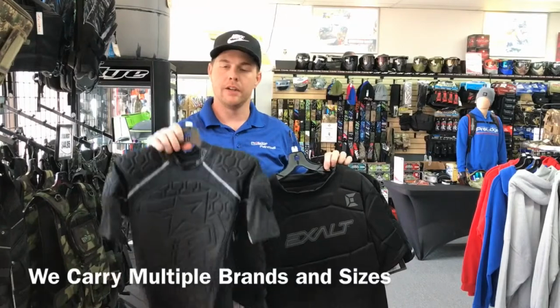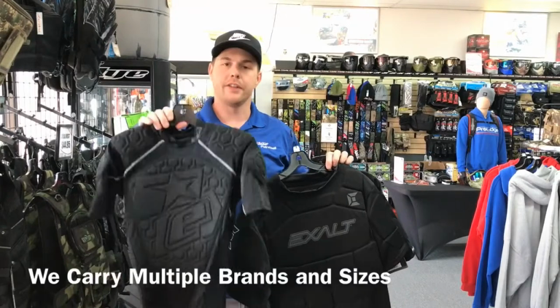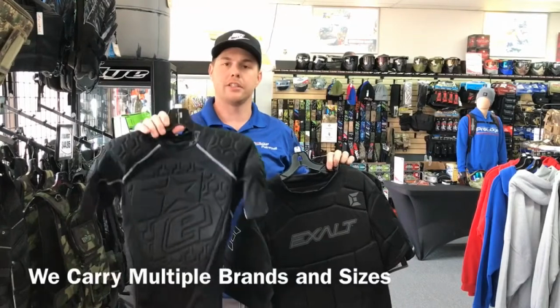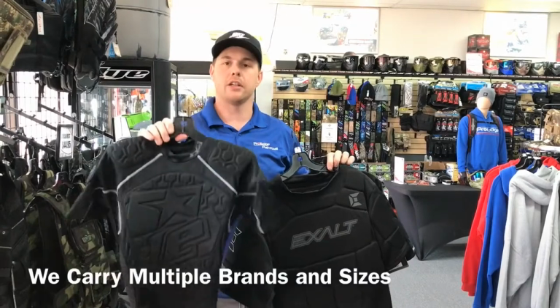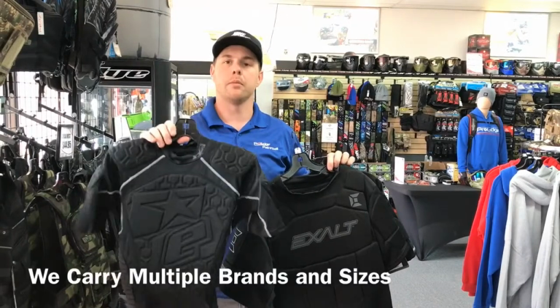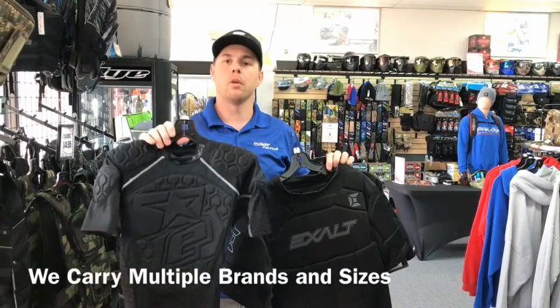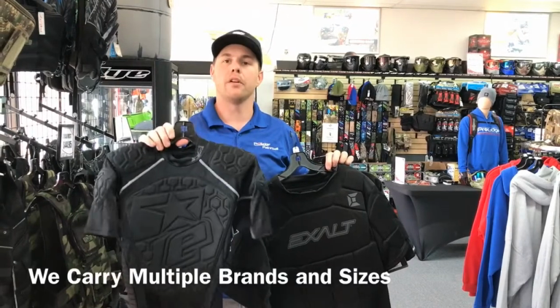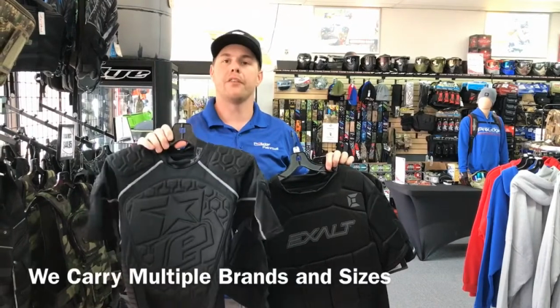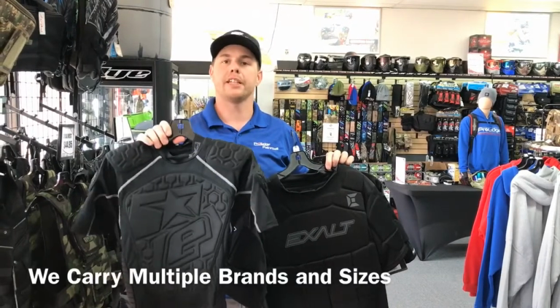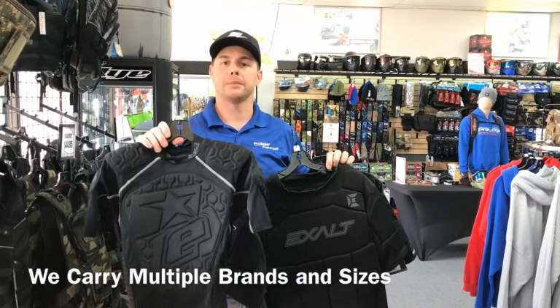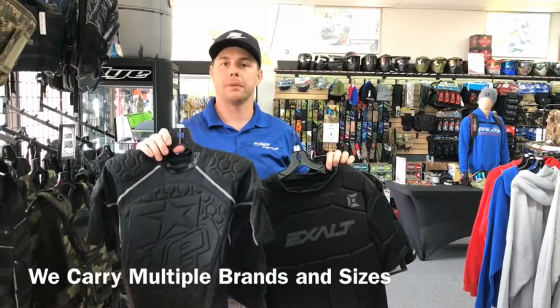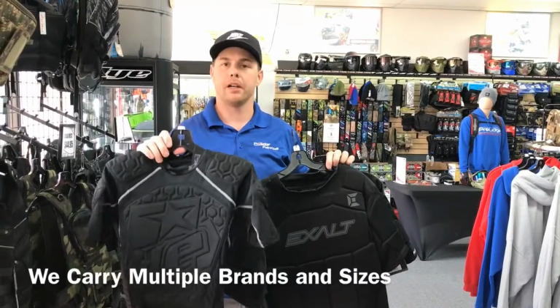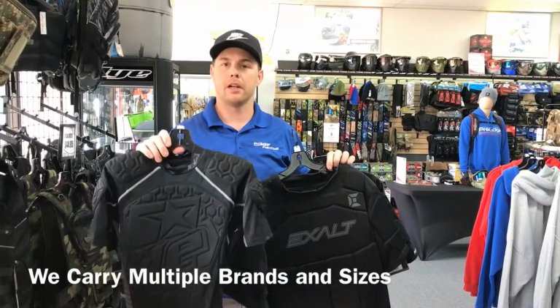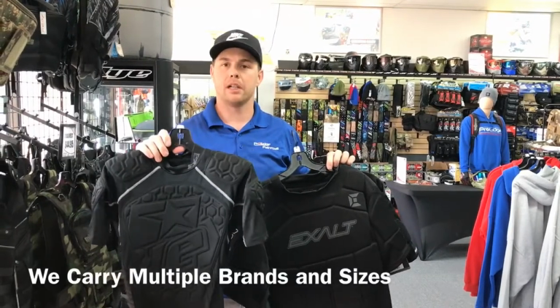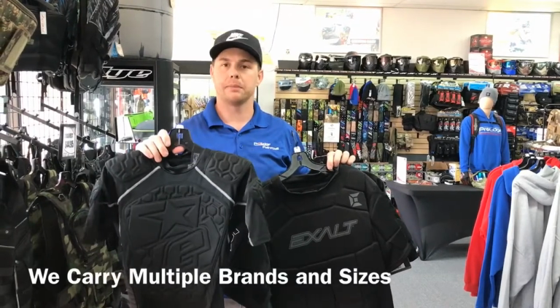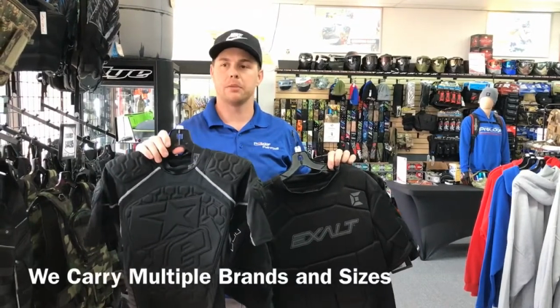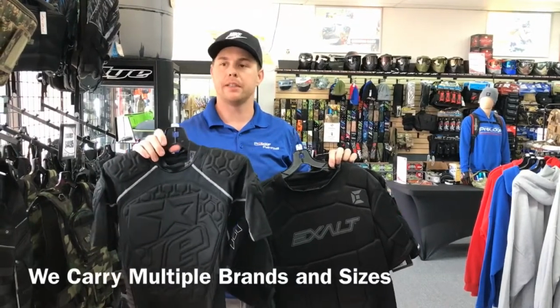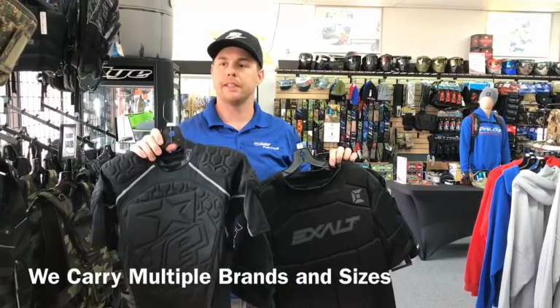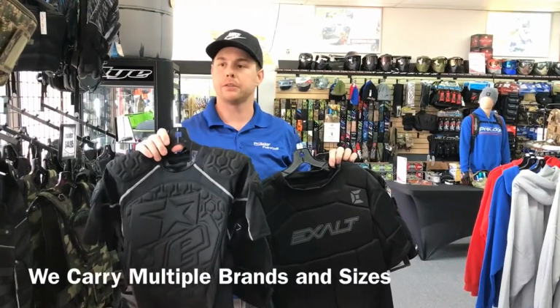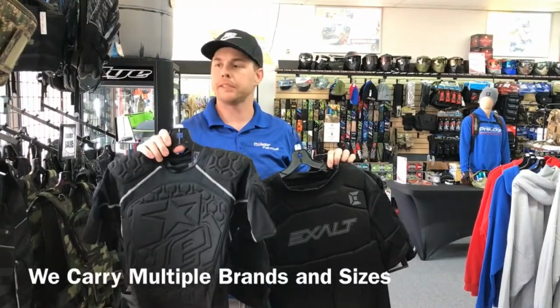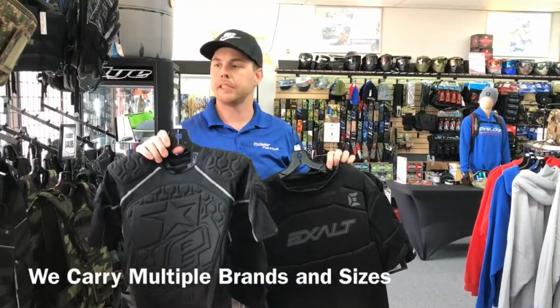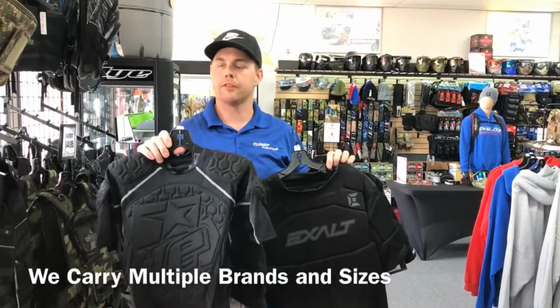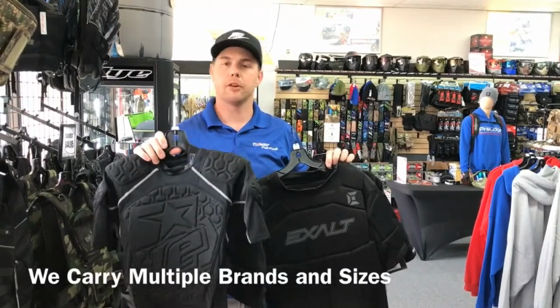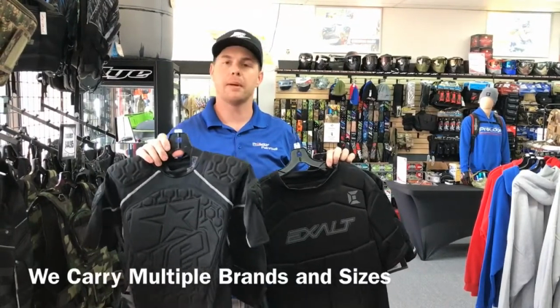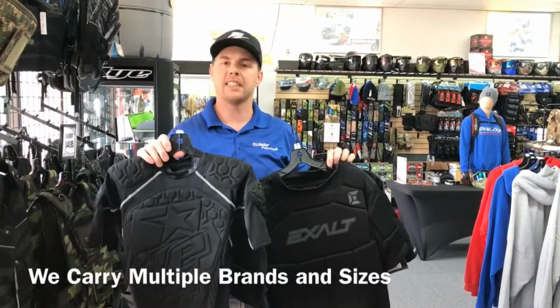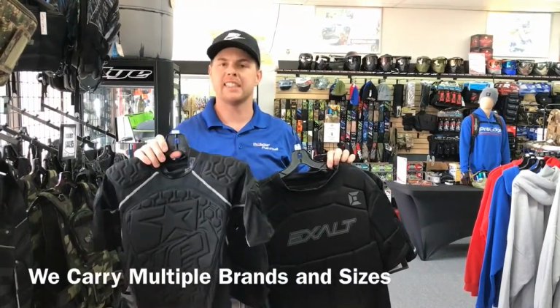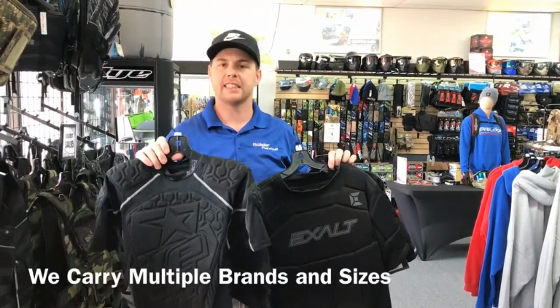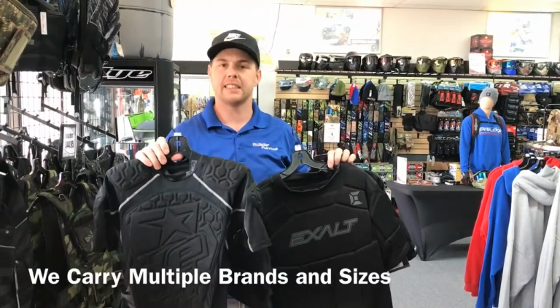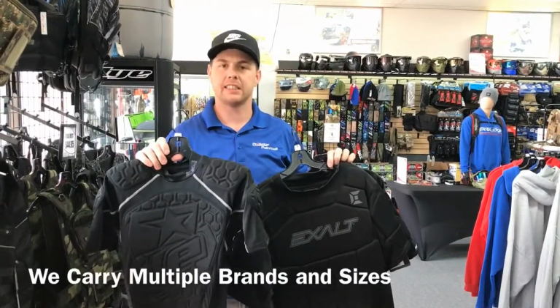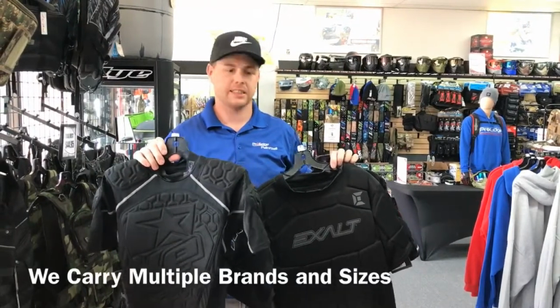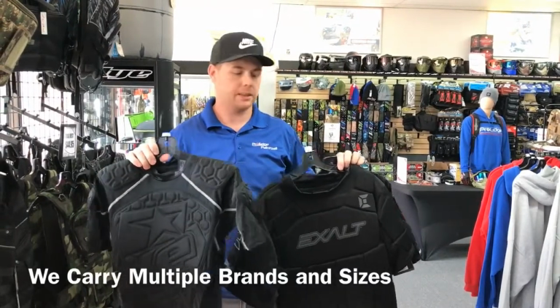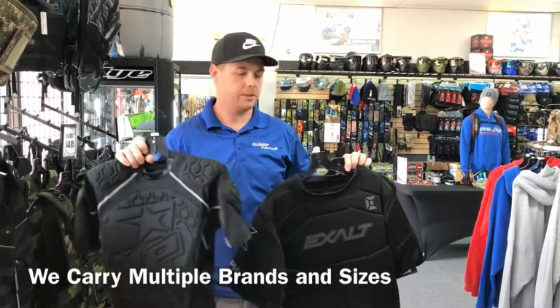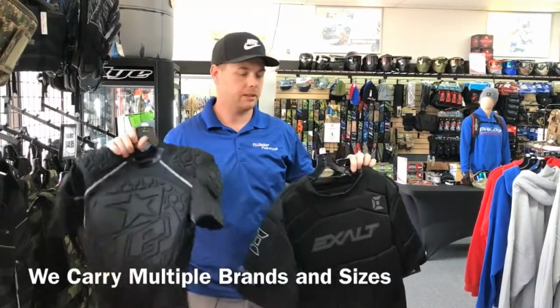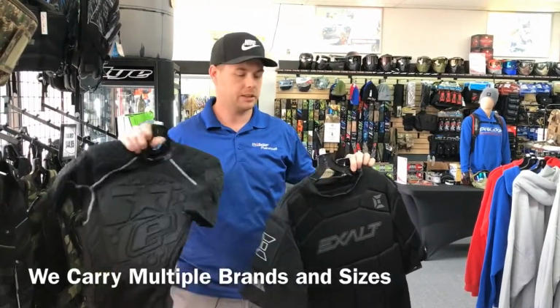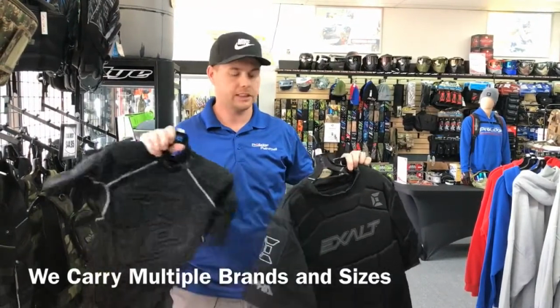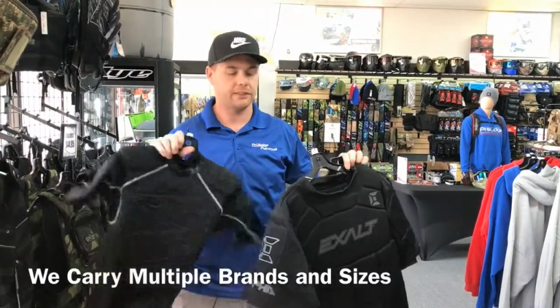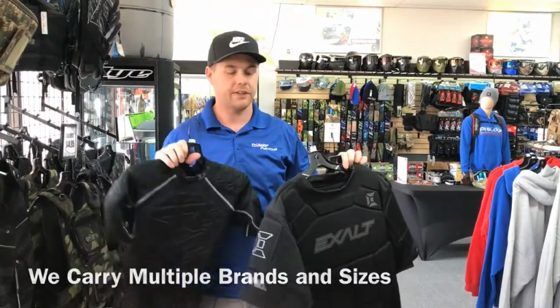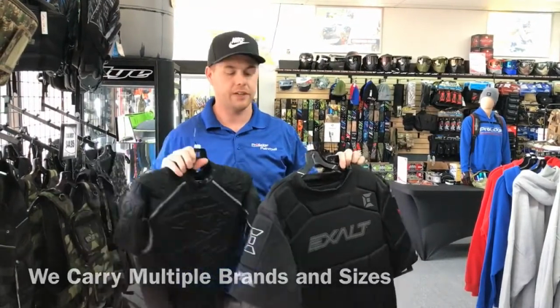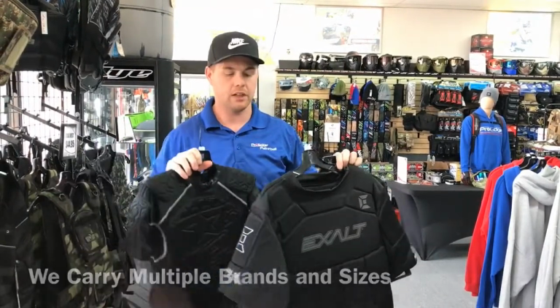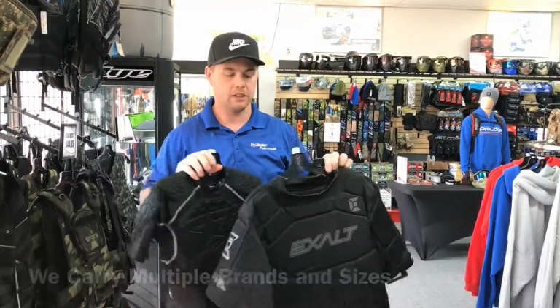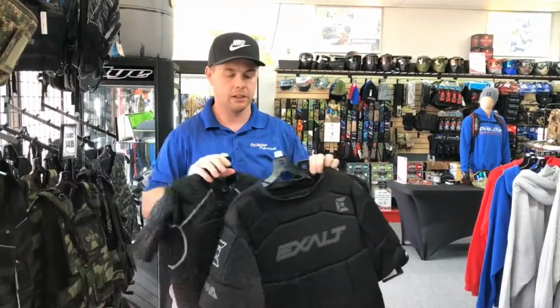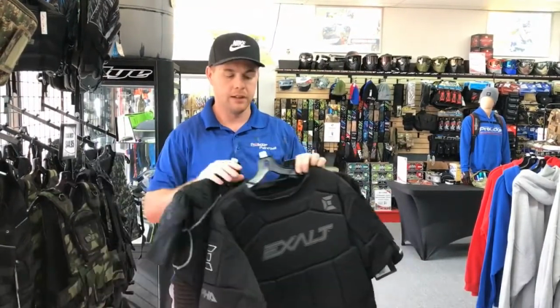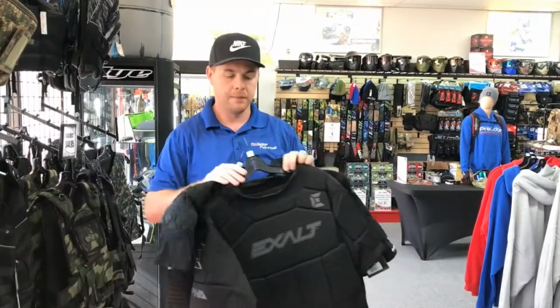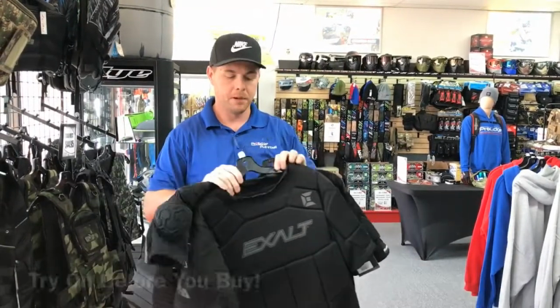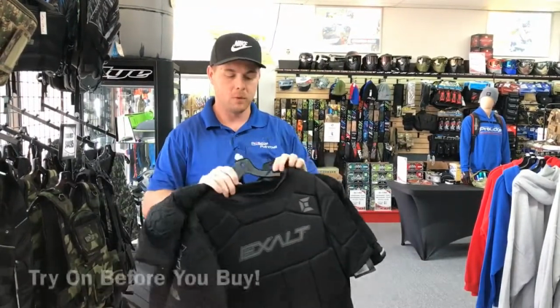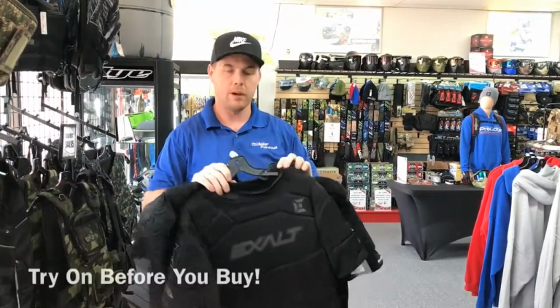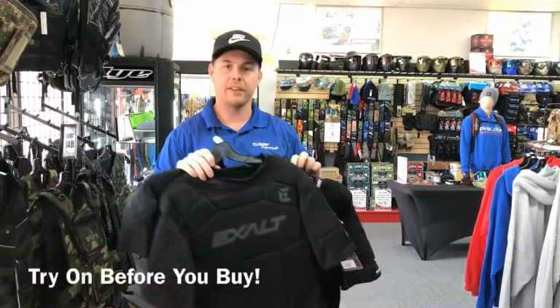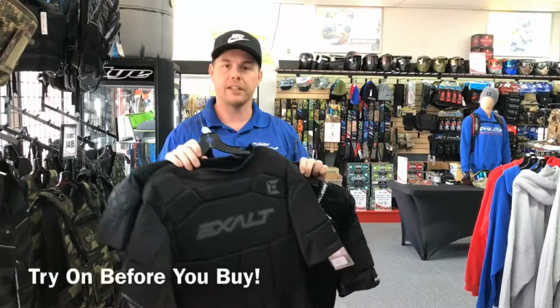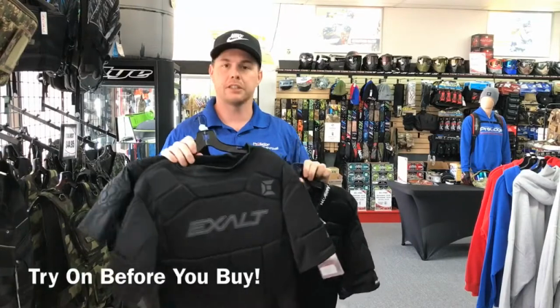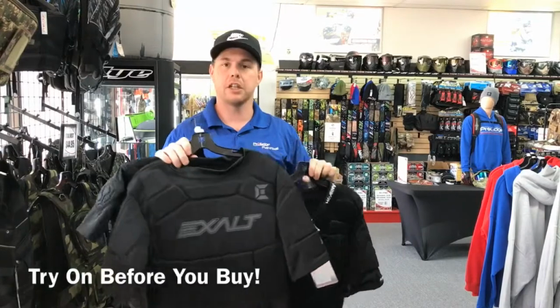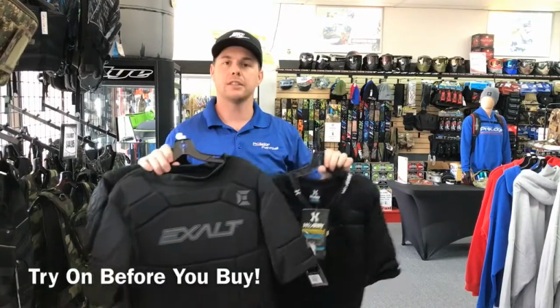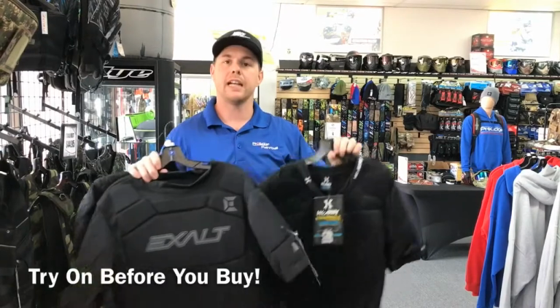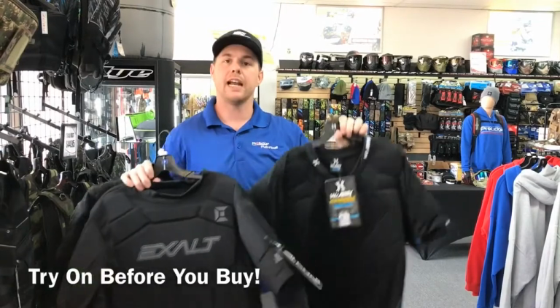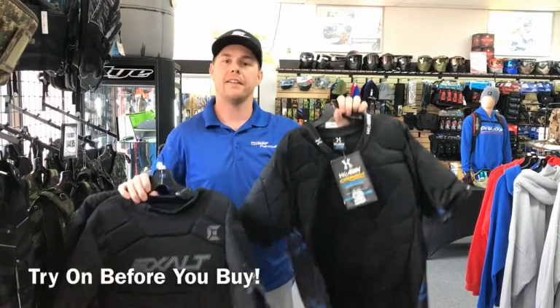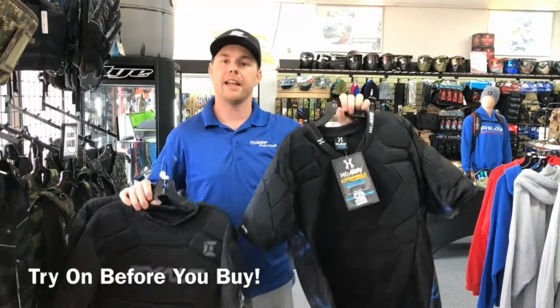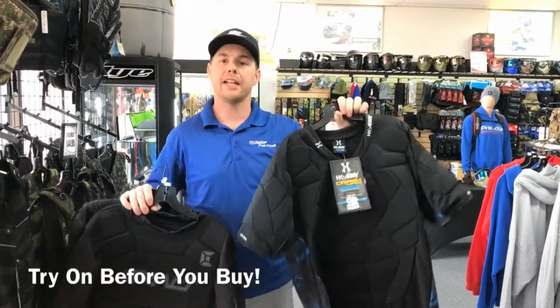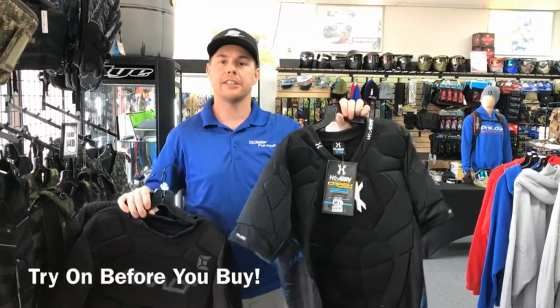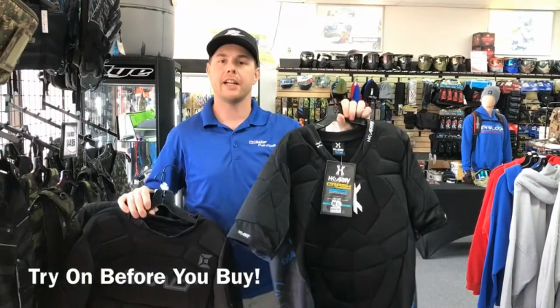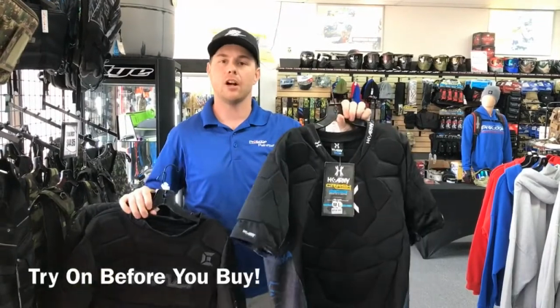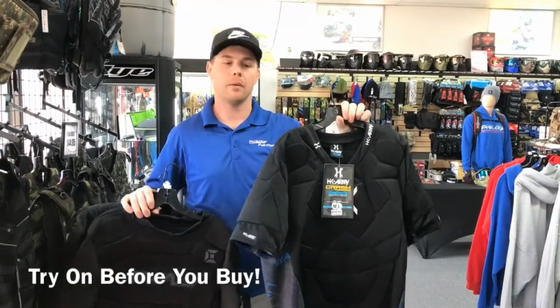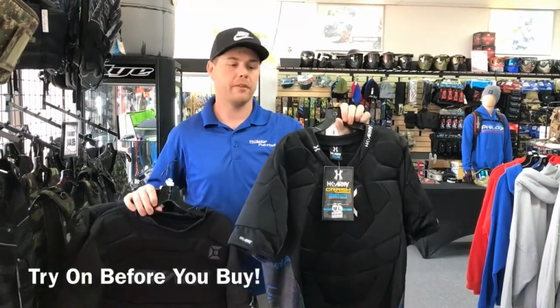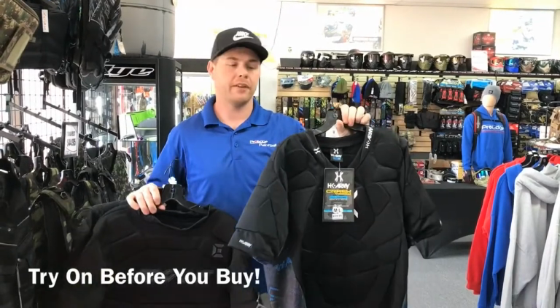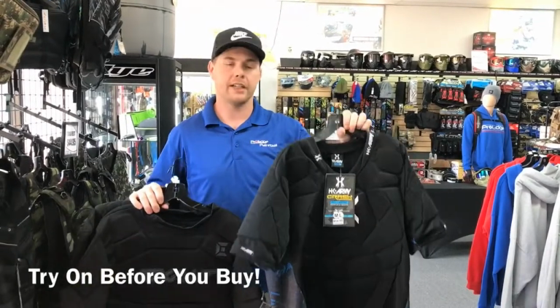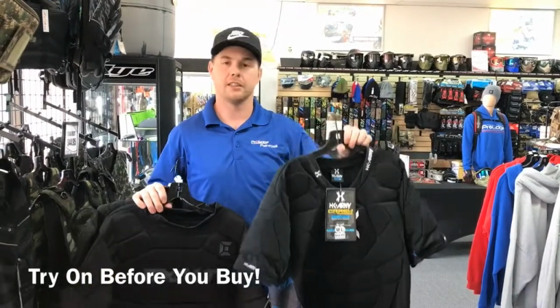This is our more advanced Planet Eclipse one. These retail for about $65. We also have the Exalt and the HK Army vest.